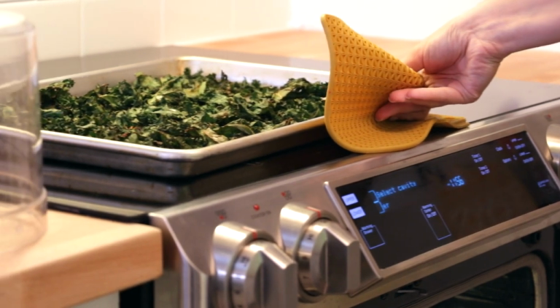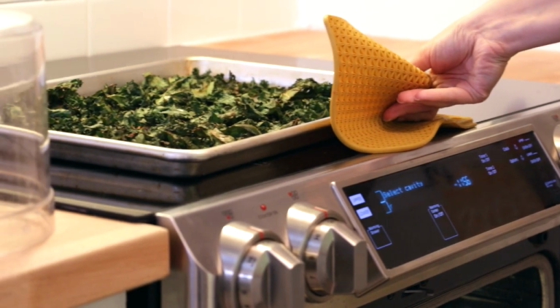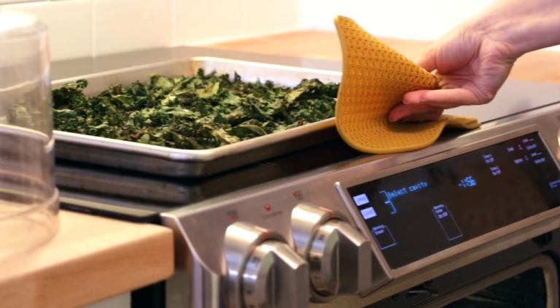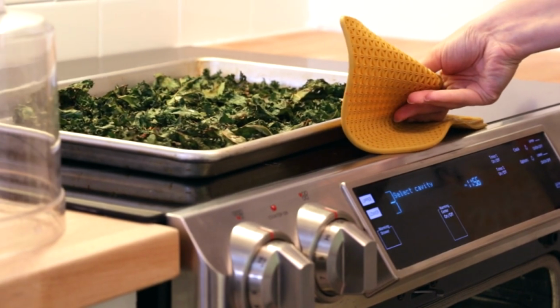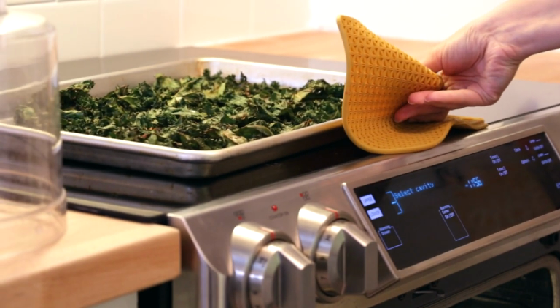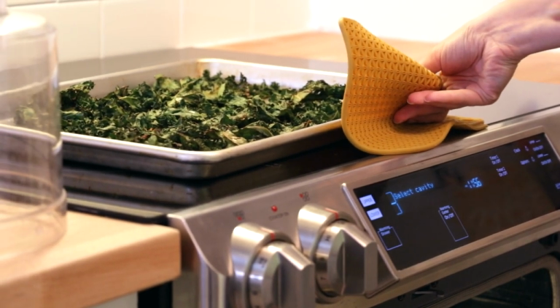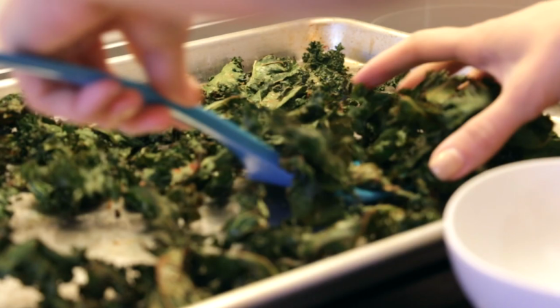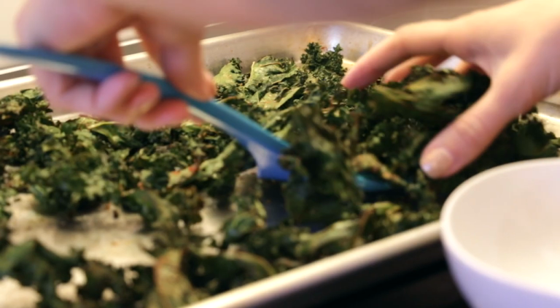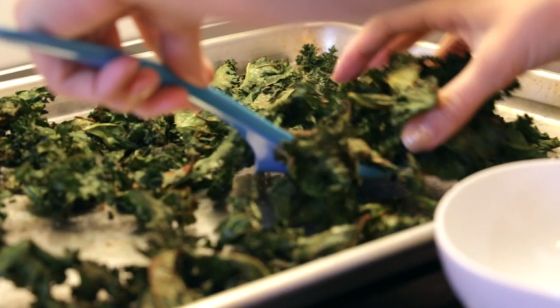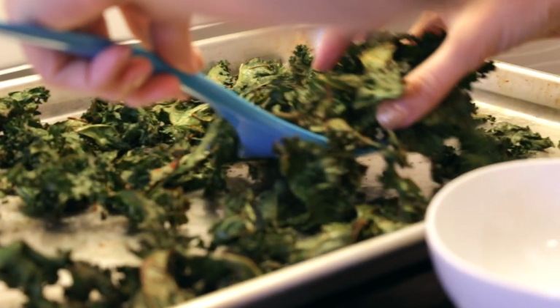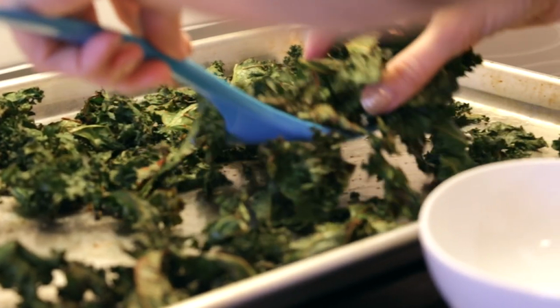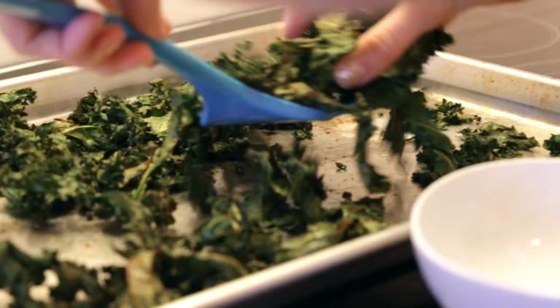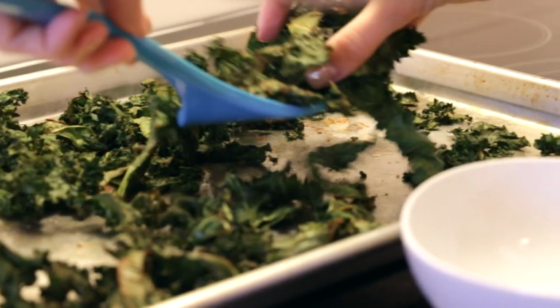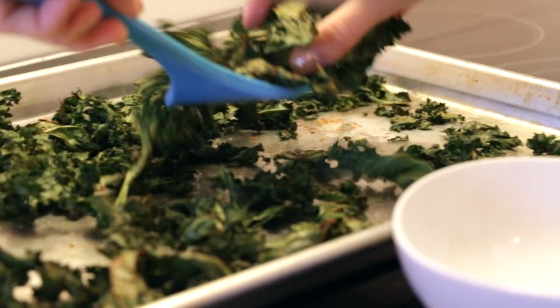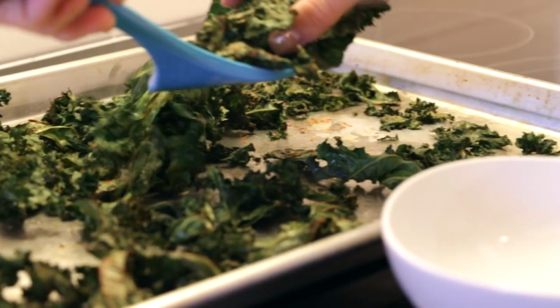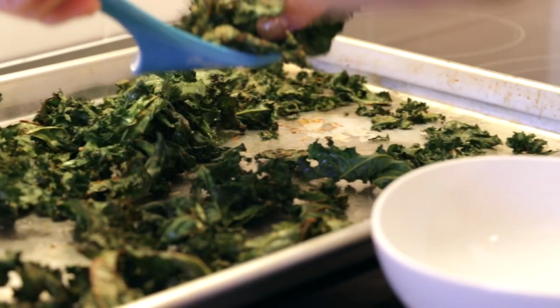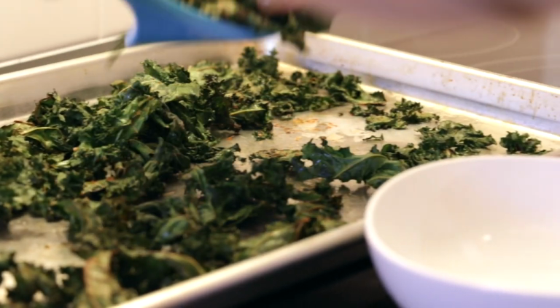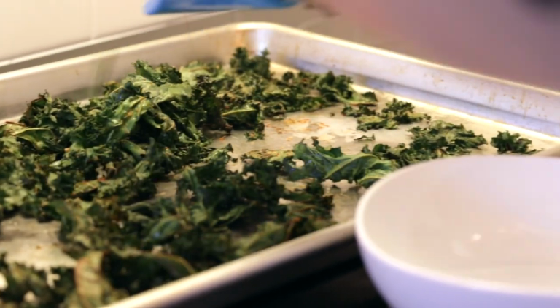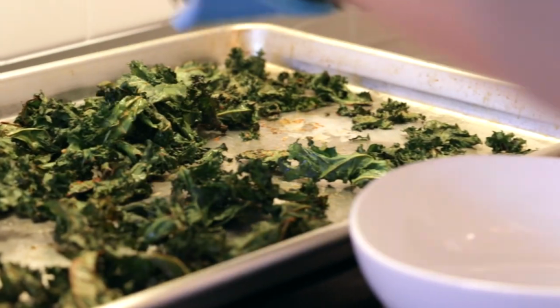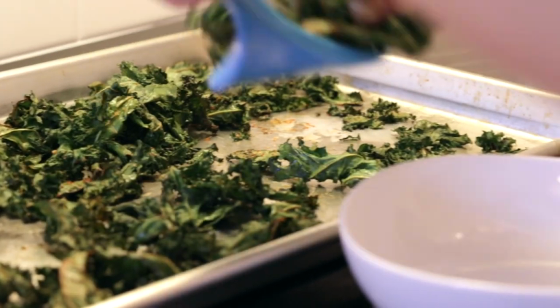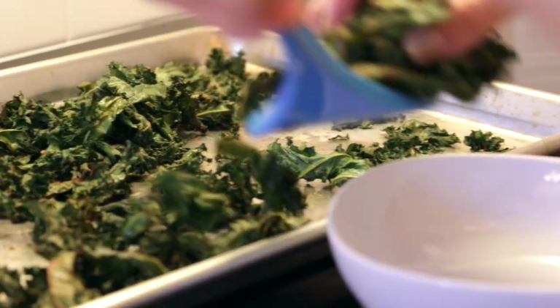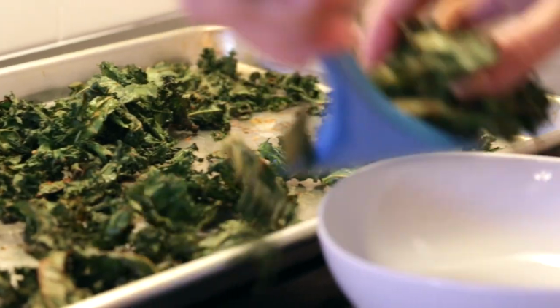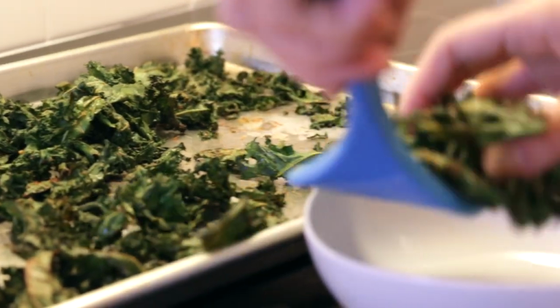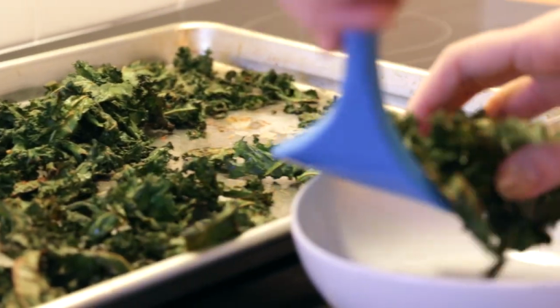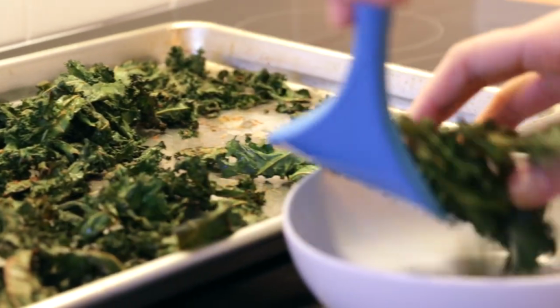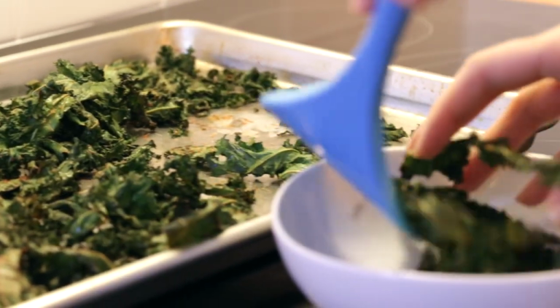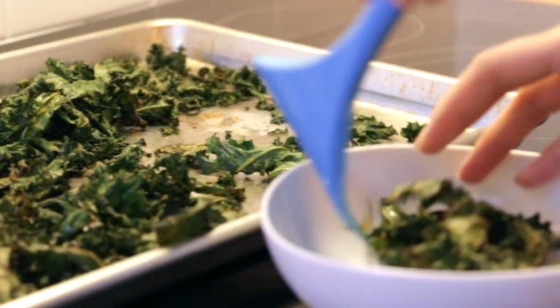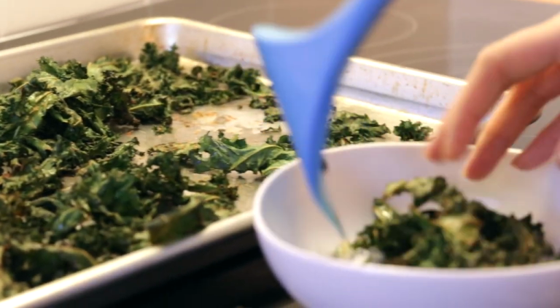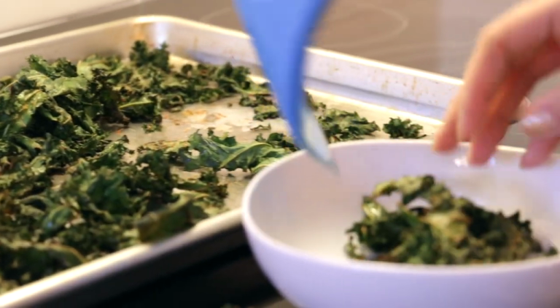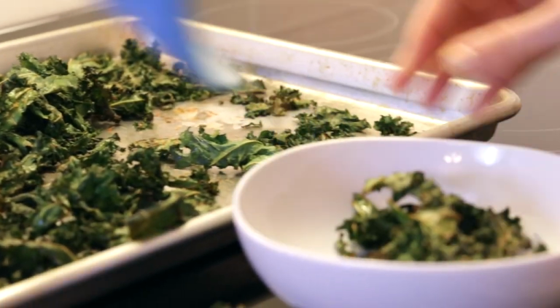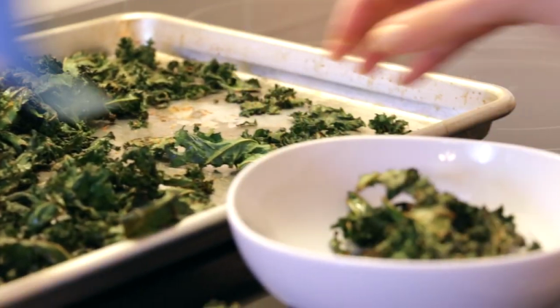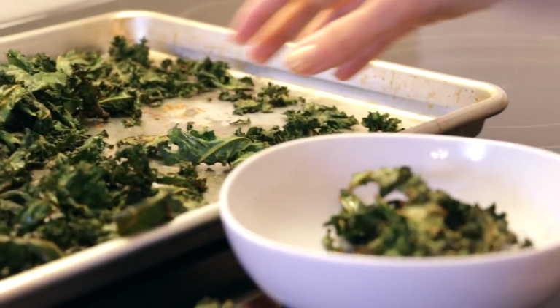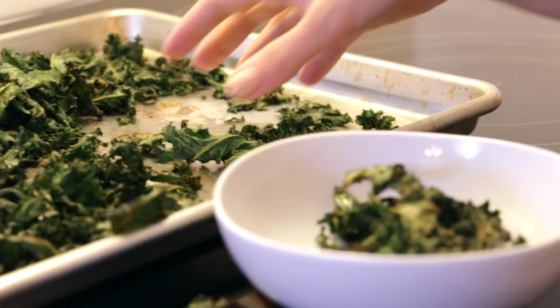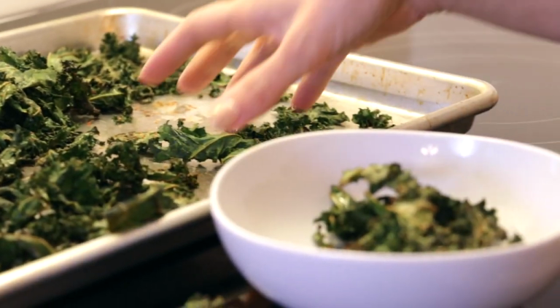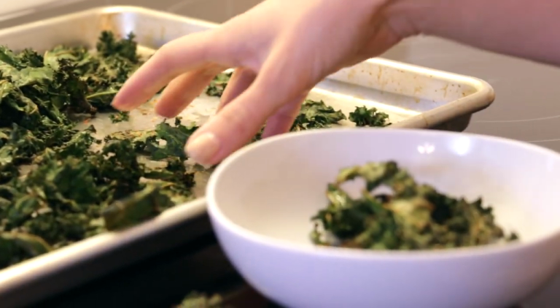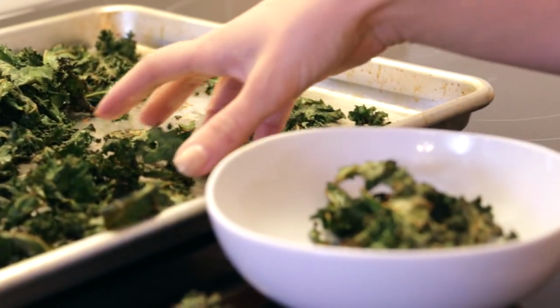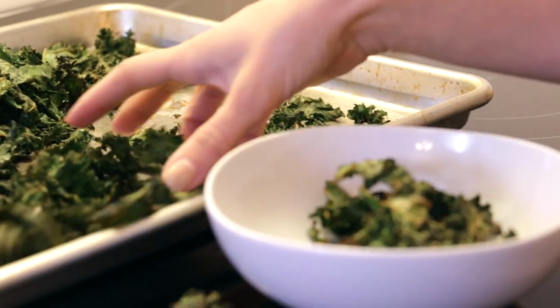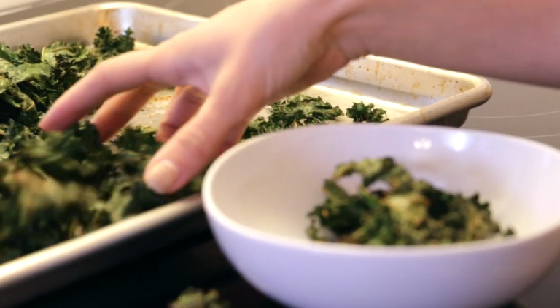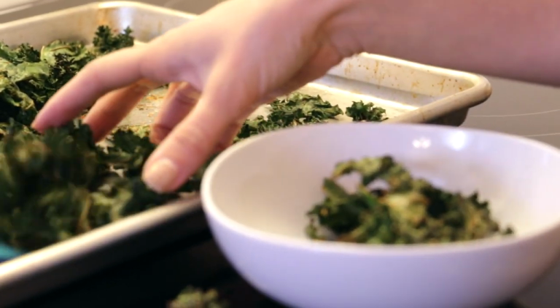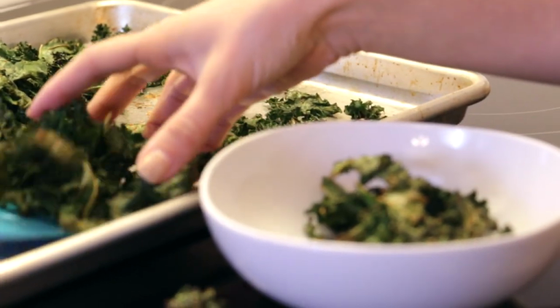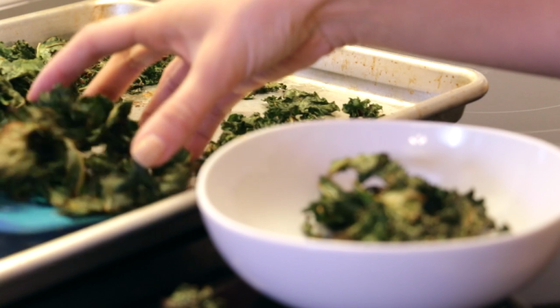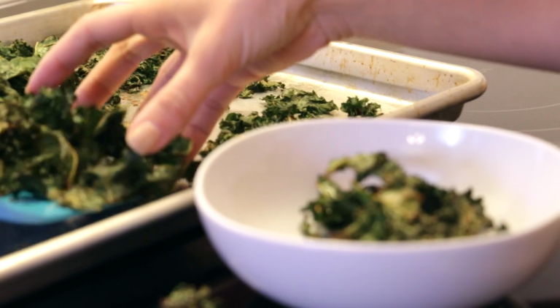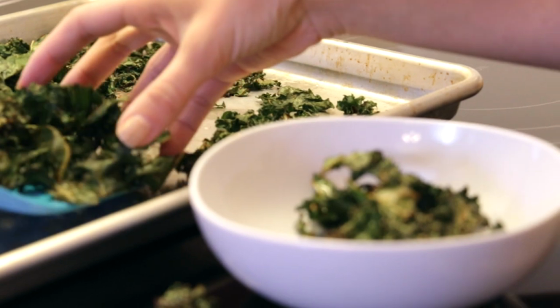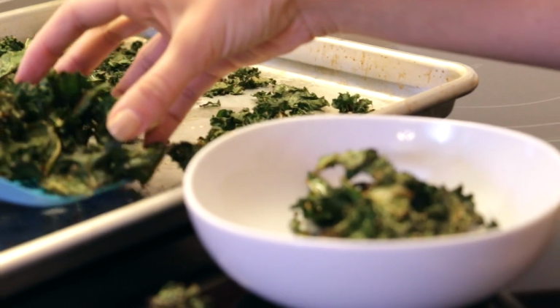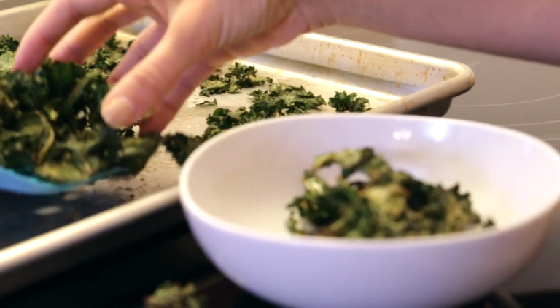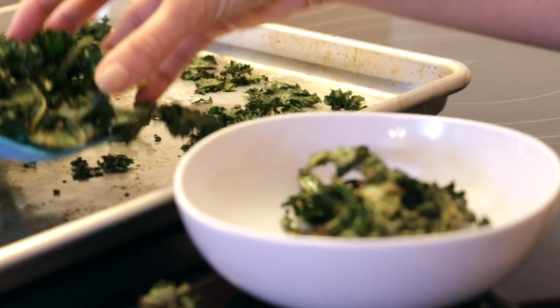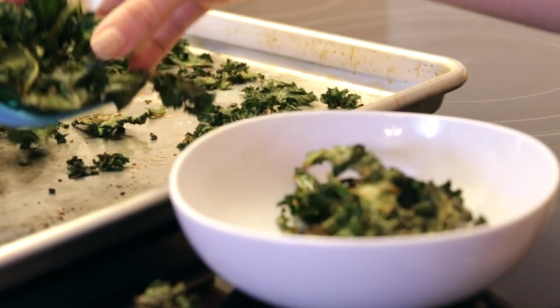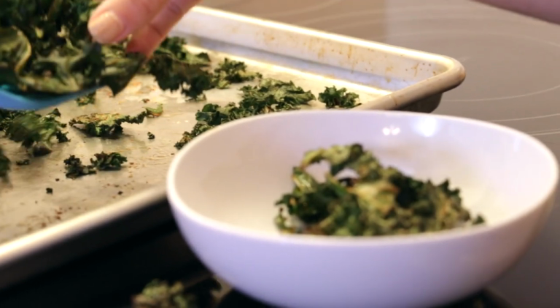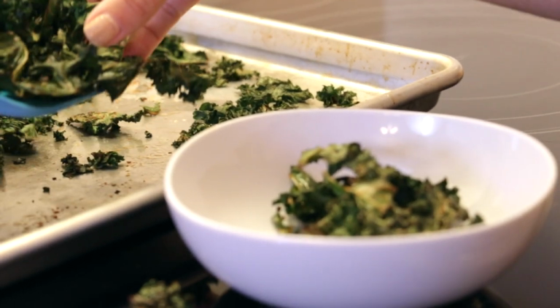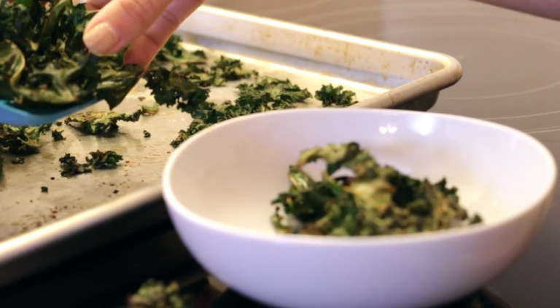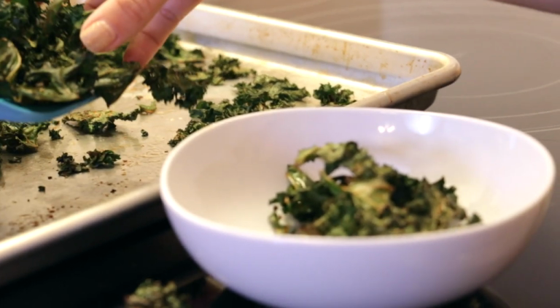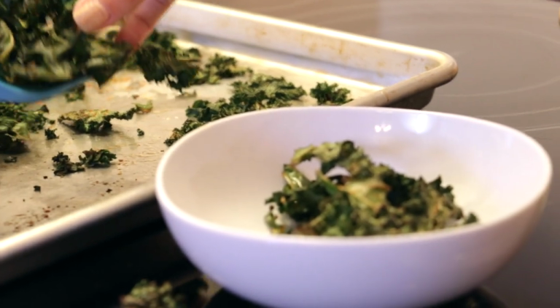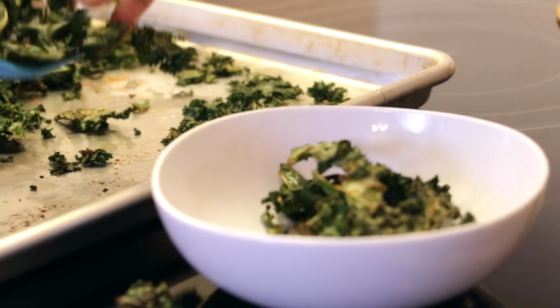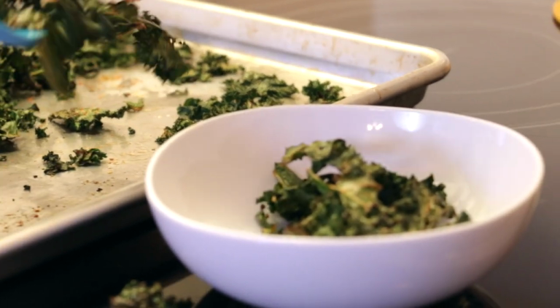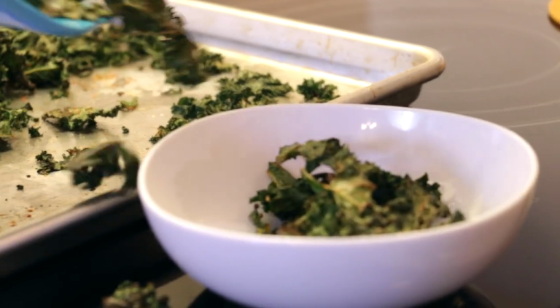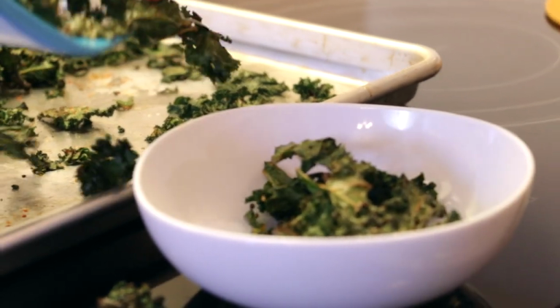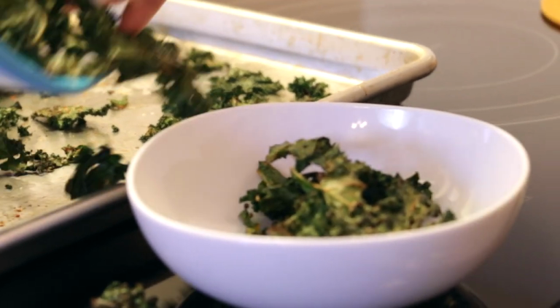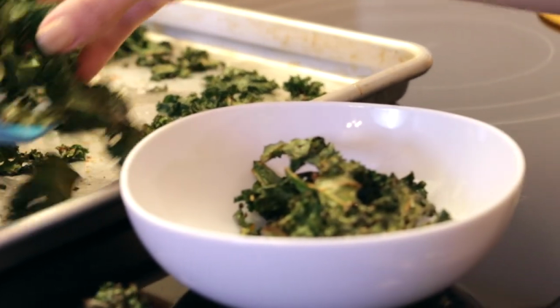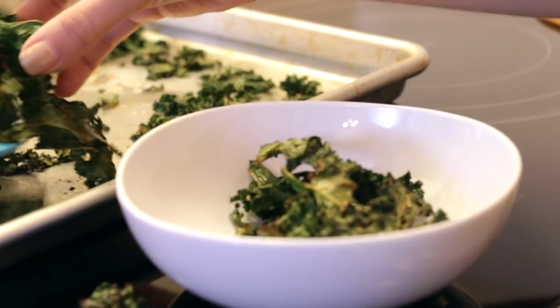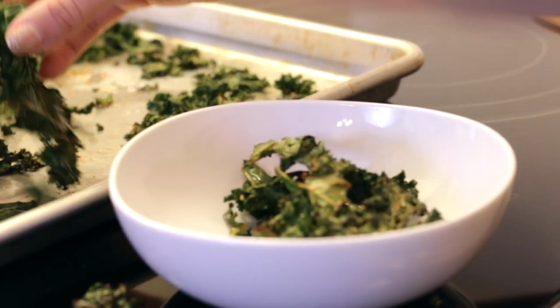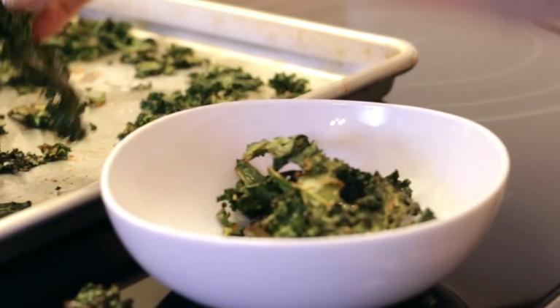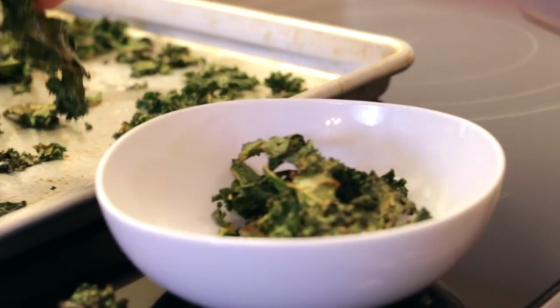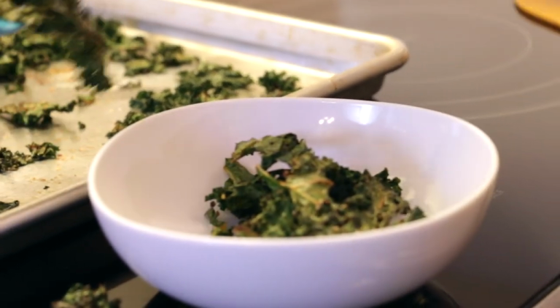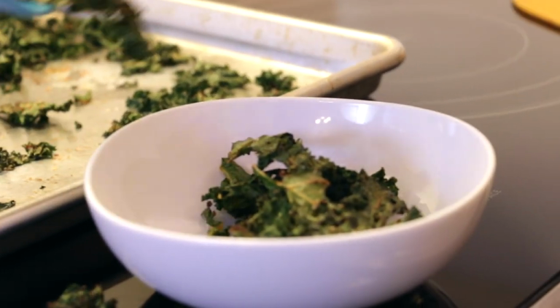Take the pan out of the oven and transfer them into a bowl, then enjoy immediately. You're probably going to want to eat the entire bunch.